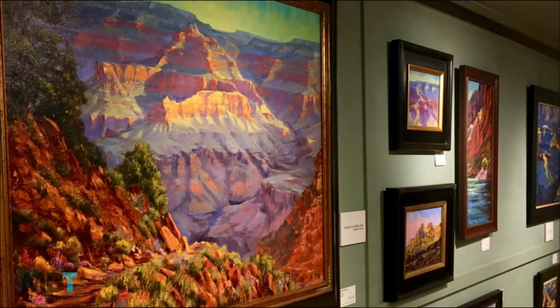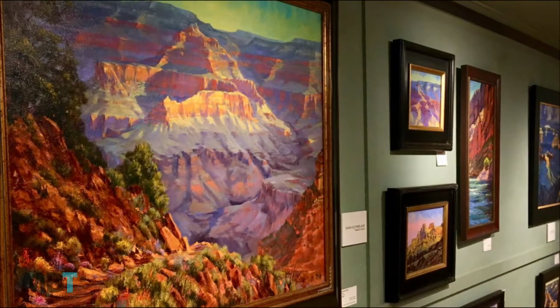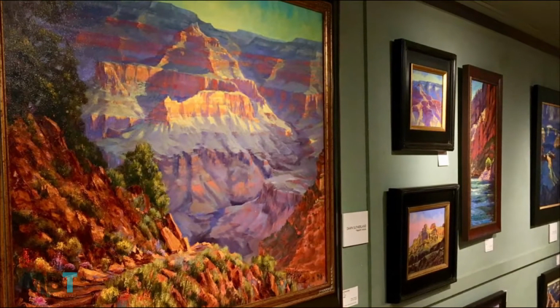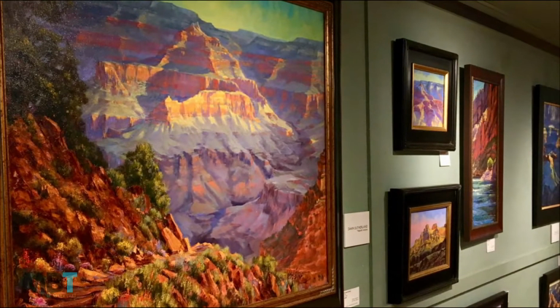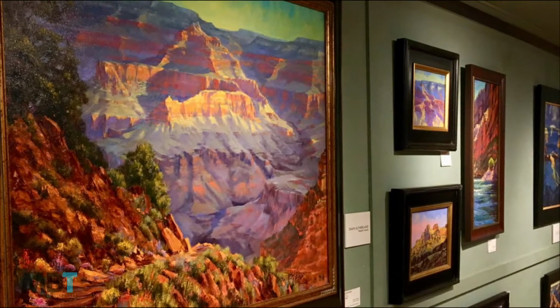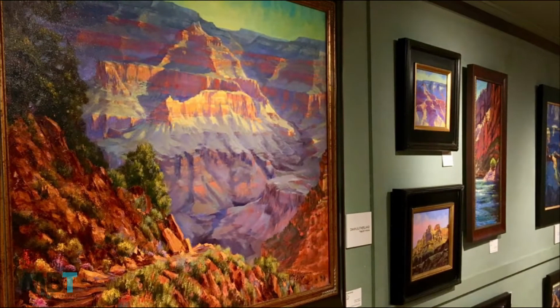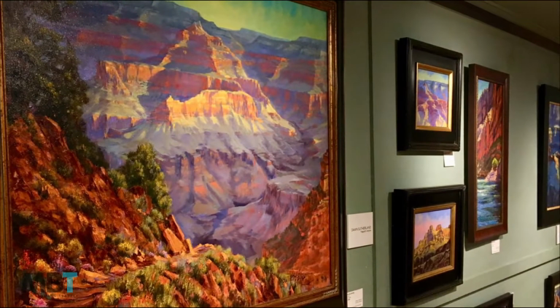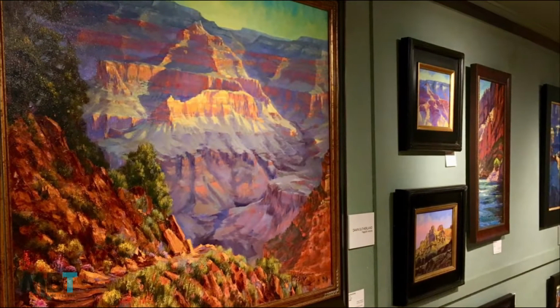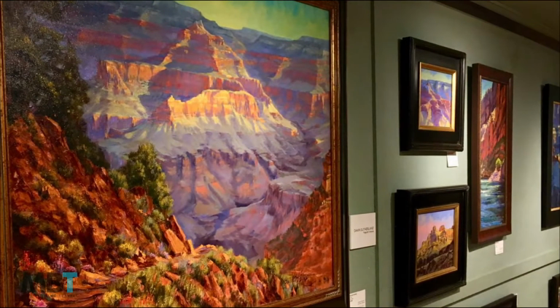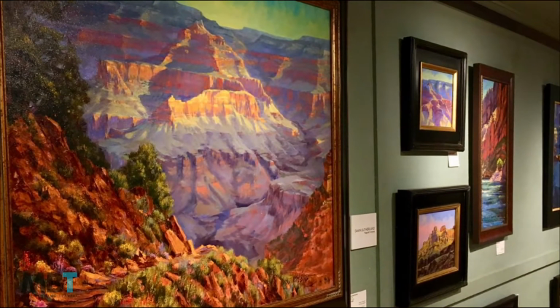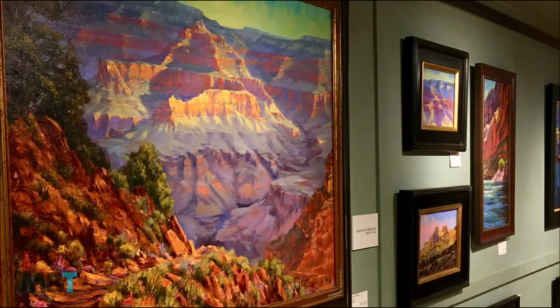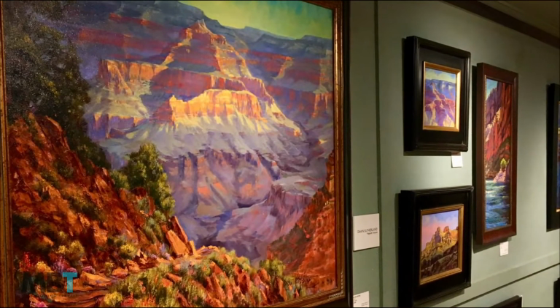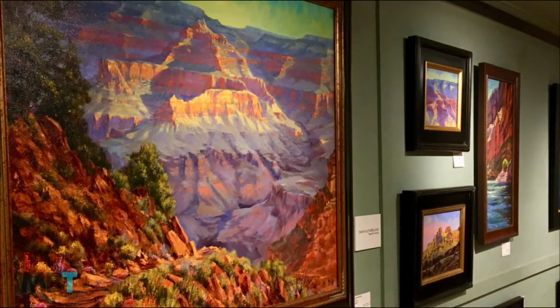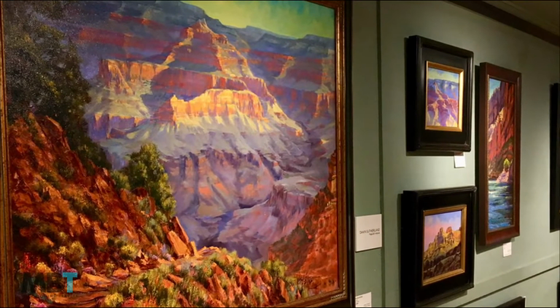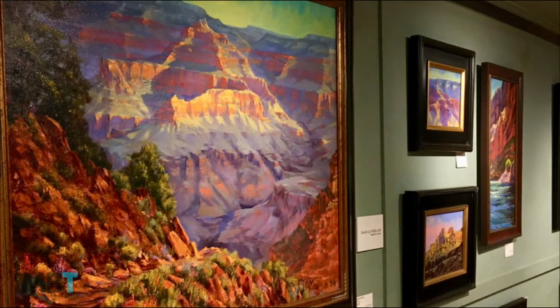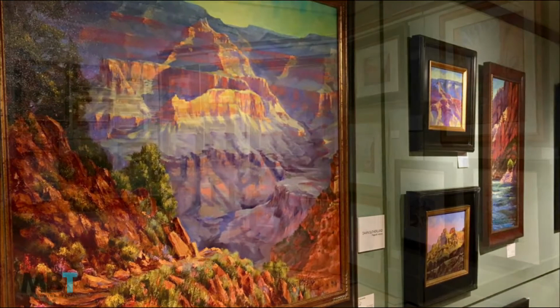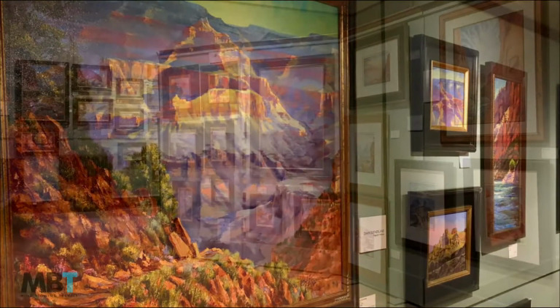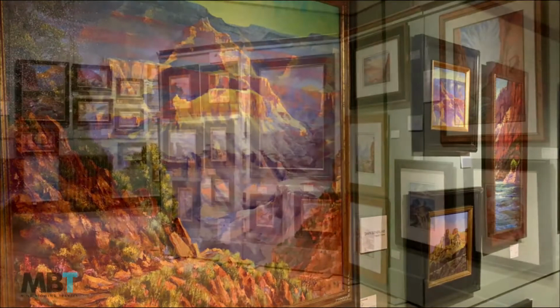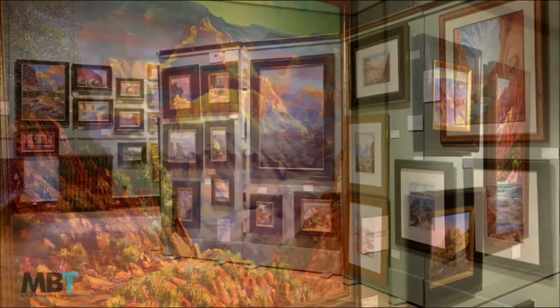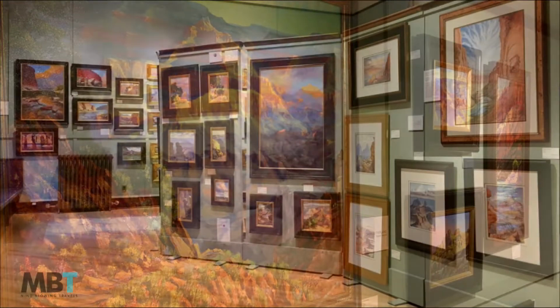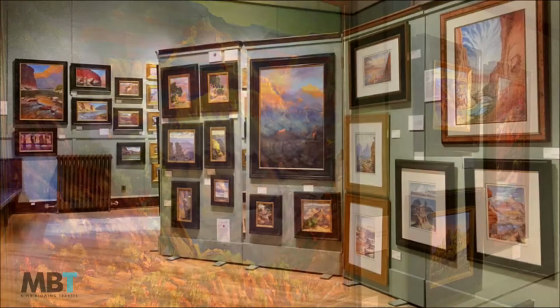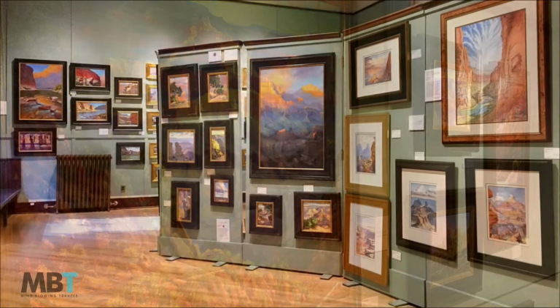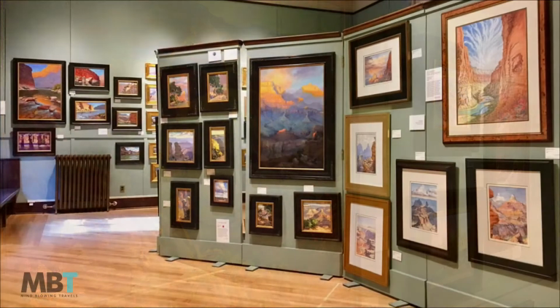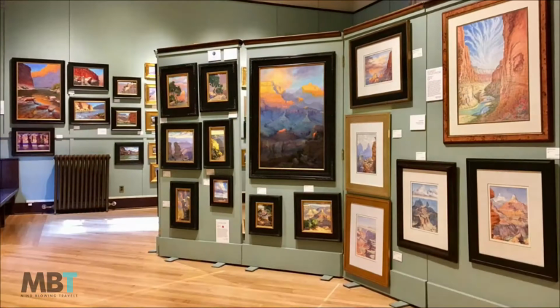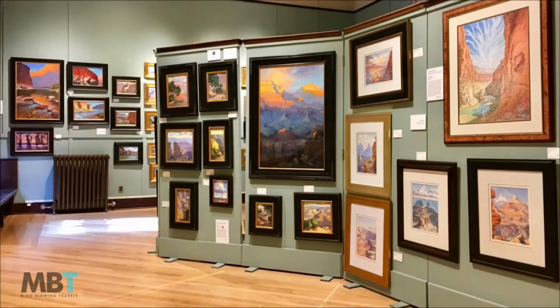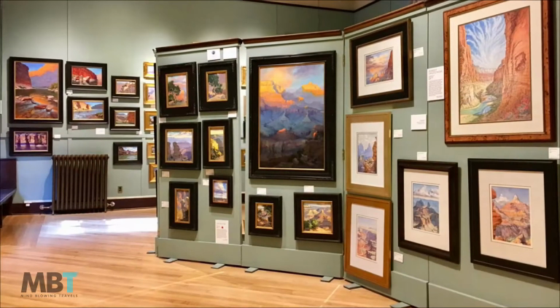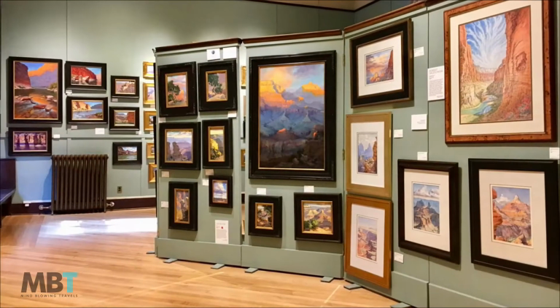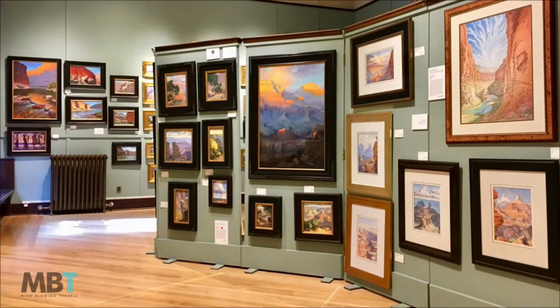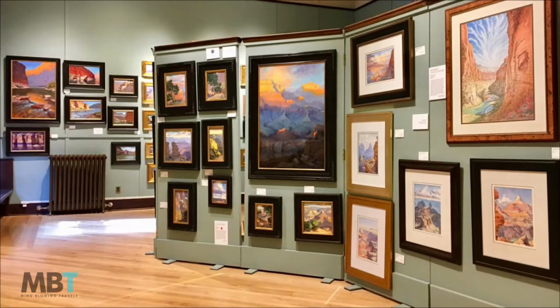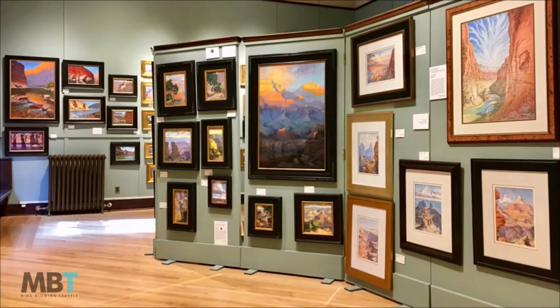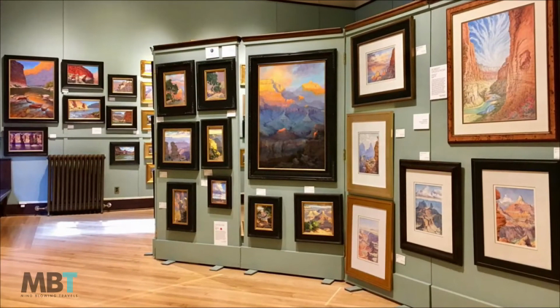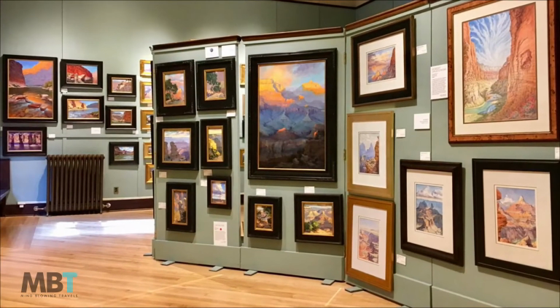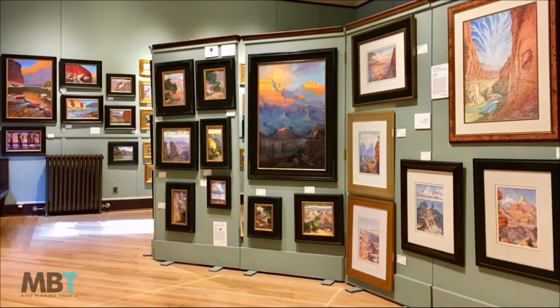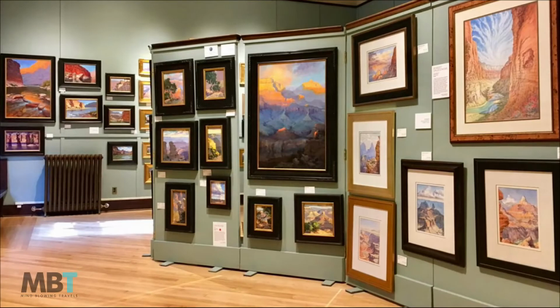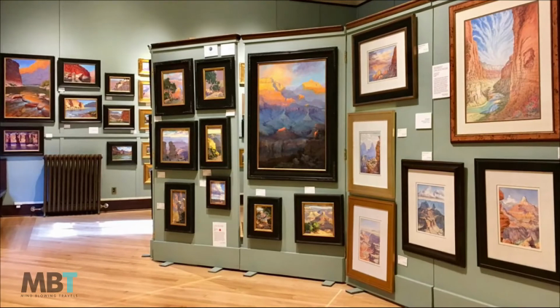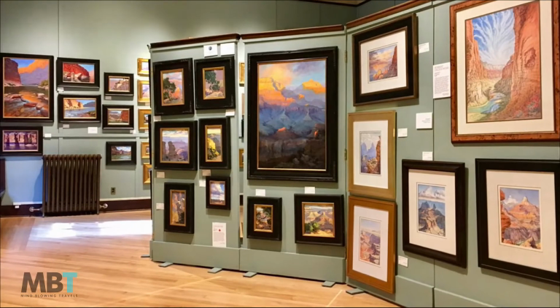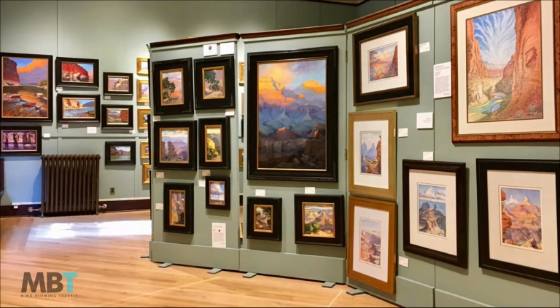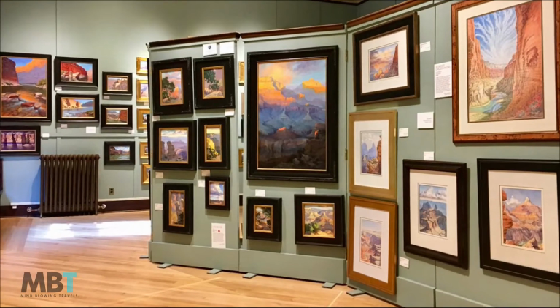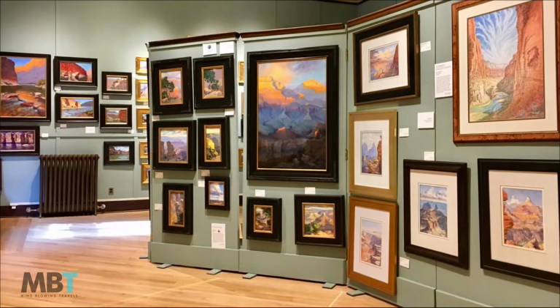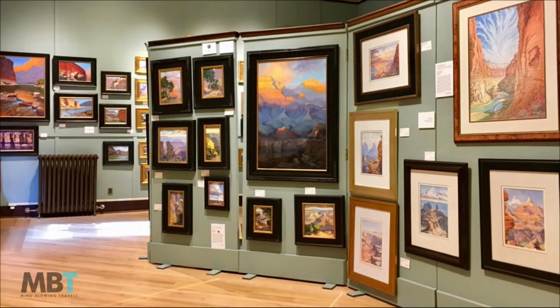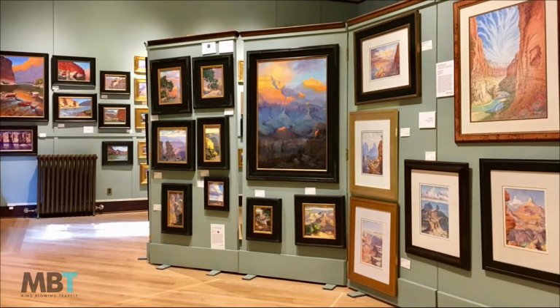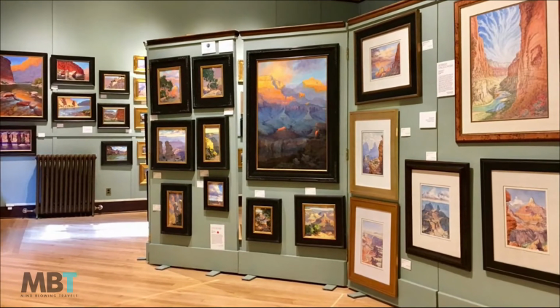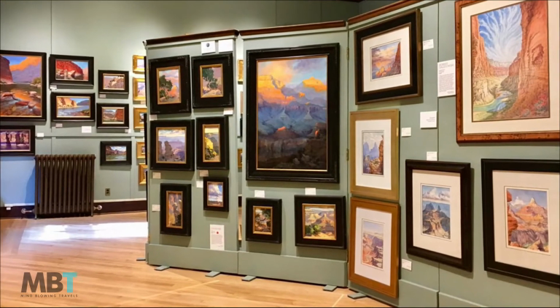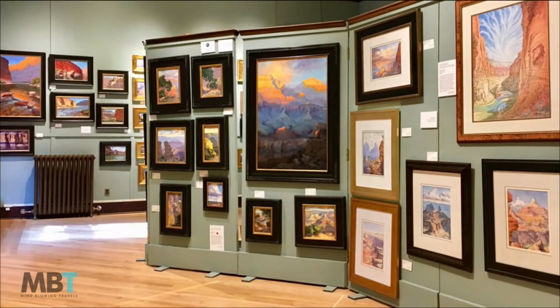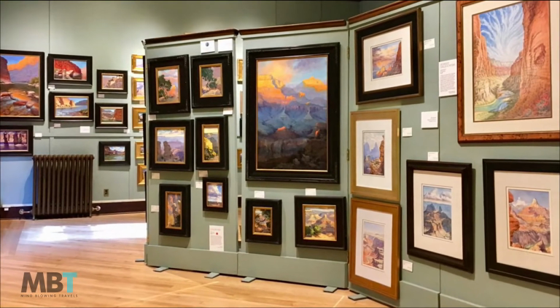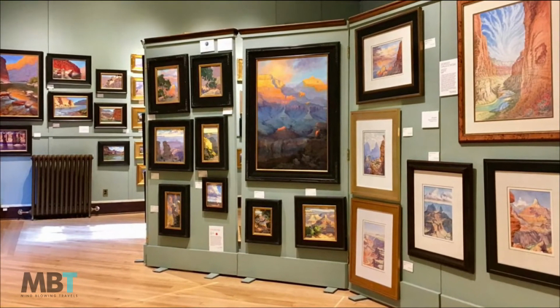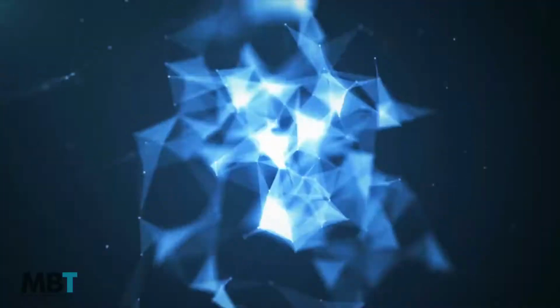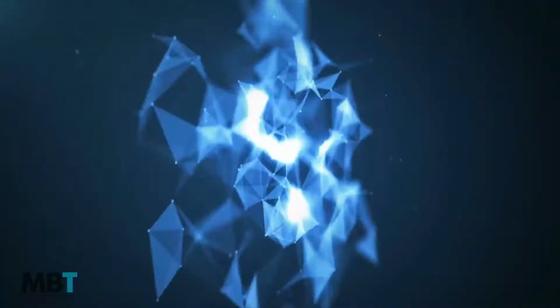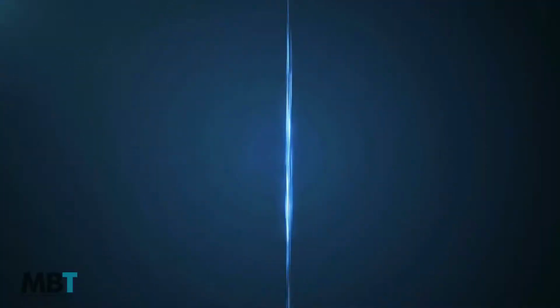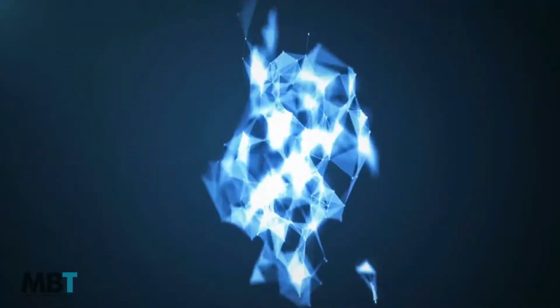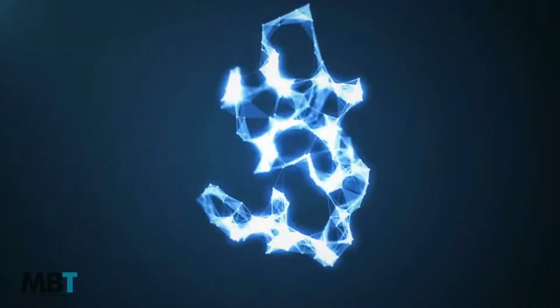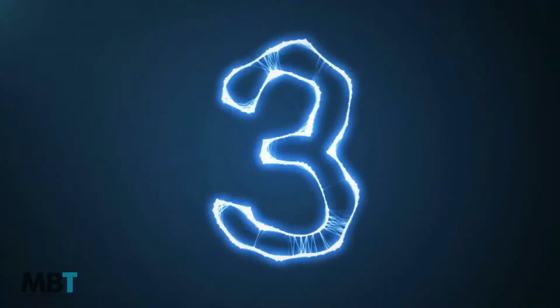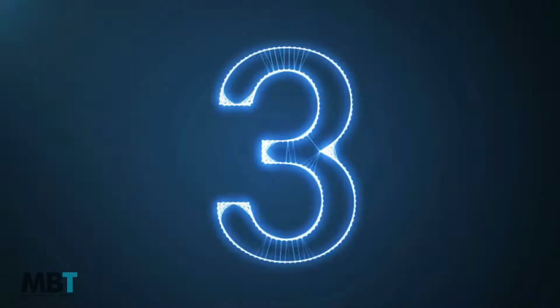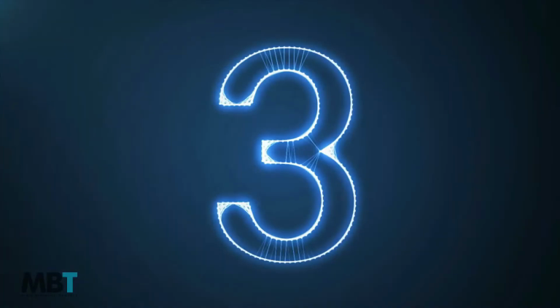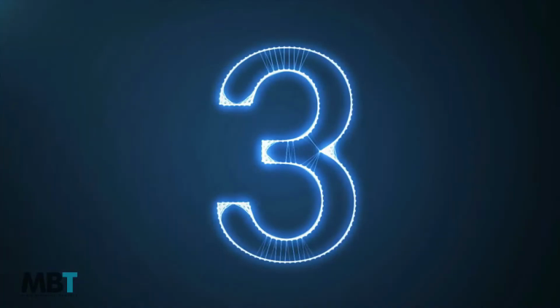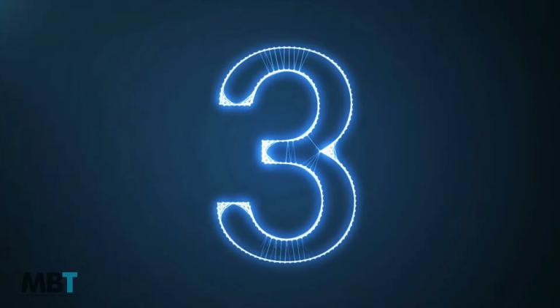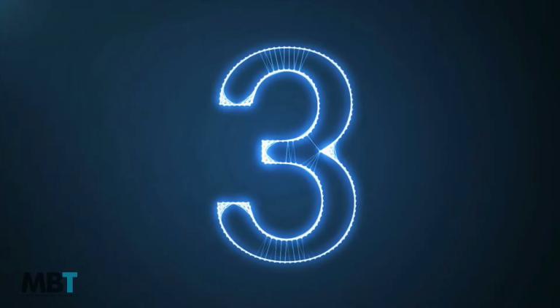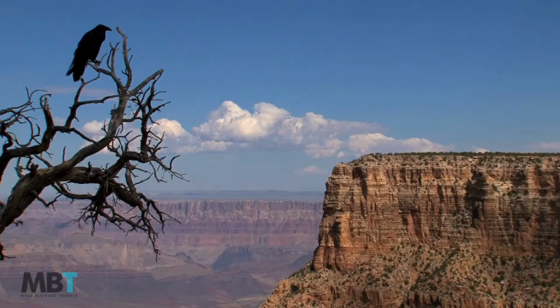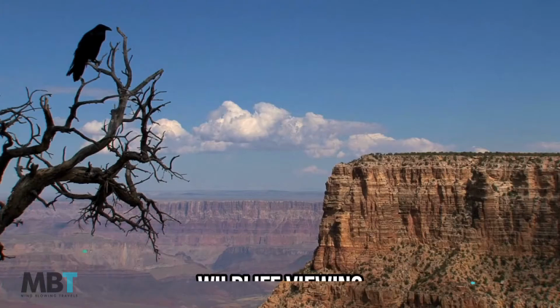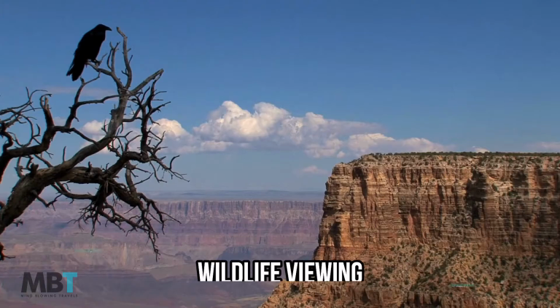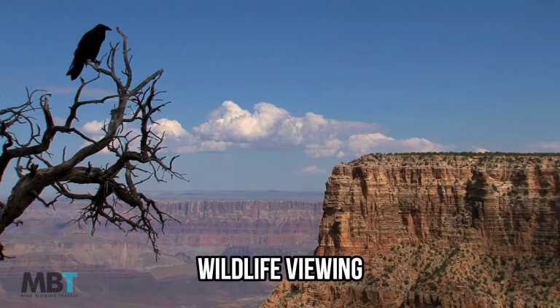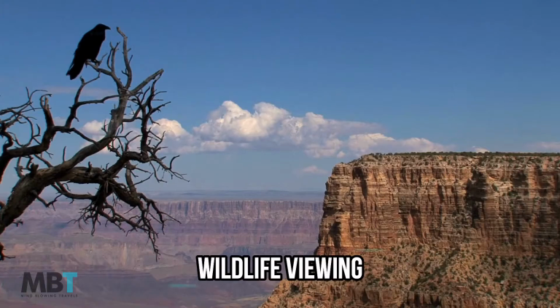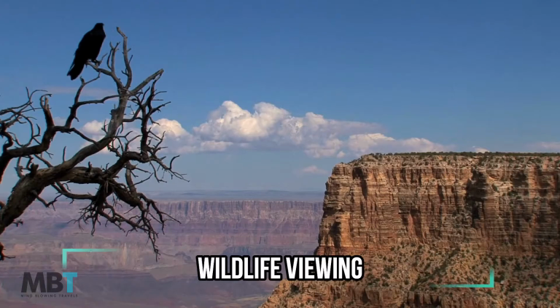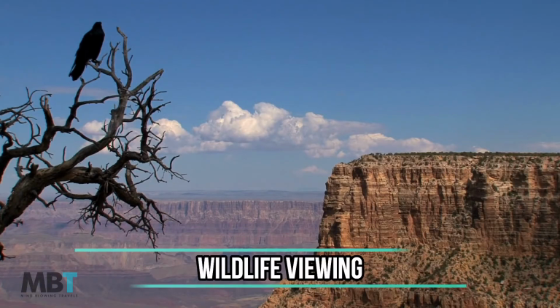Today the Kolb building serves as an art gallery with rotating exhibits, a small store selling books, and information on the life of the Kolbs. The Kolb Gallery is near the start of the Bright Angel Trail.